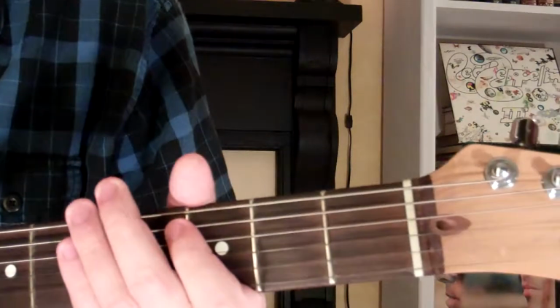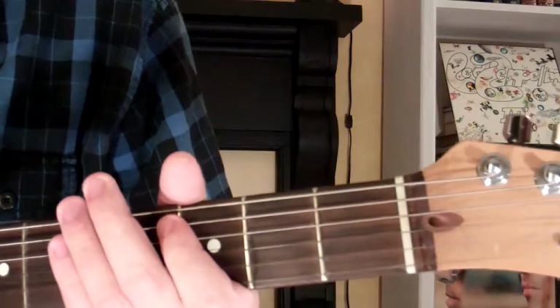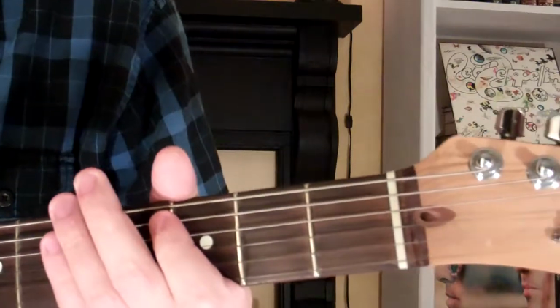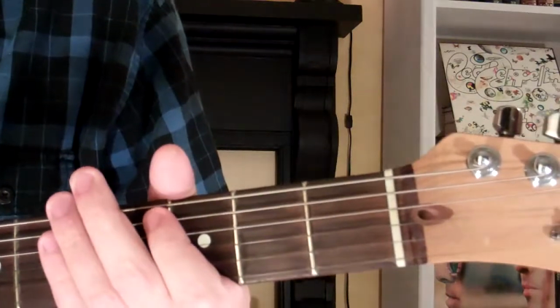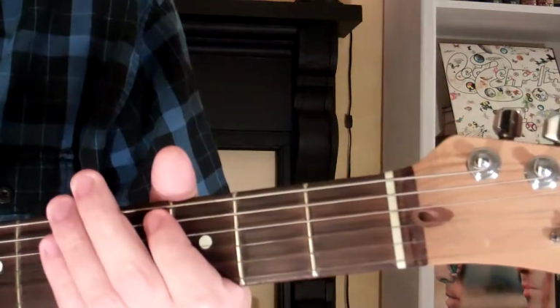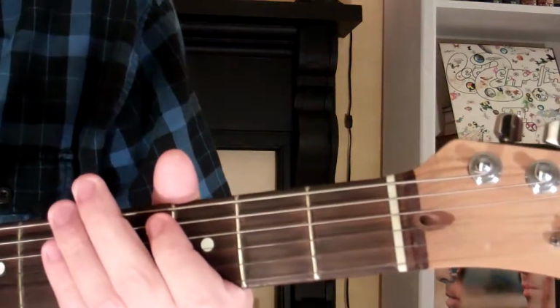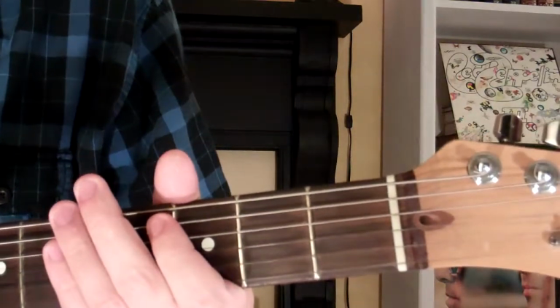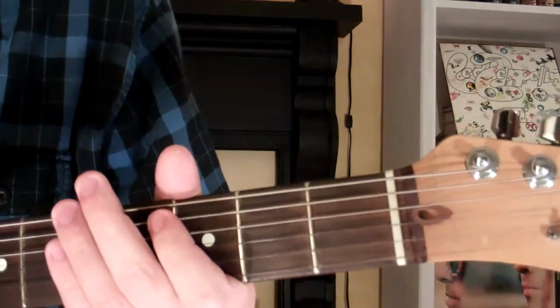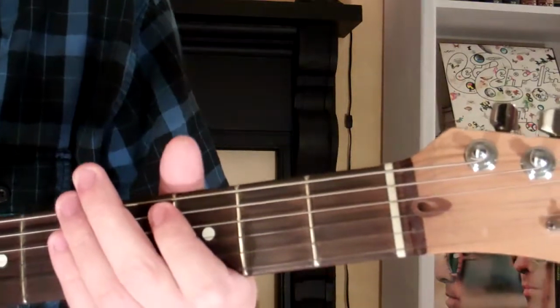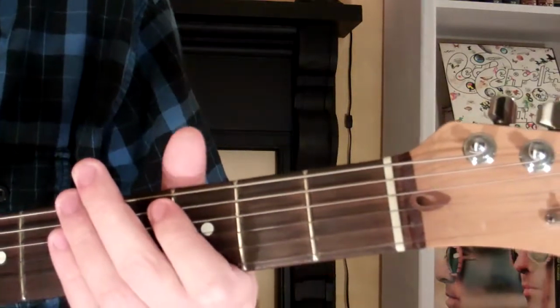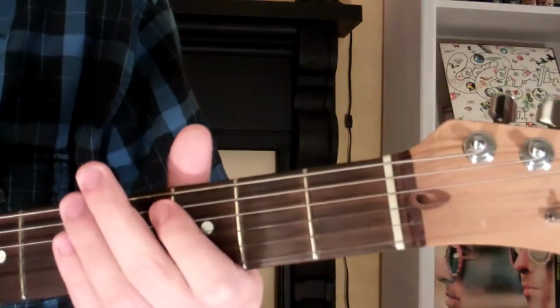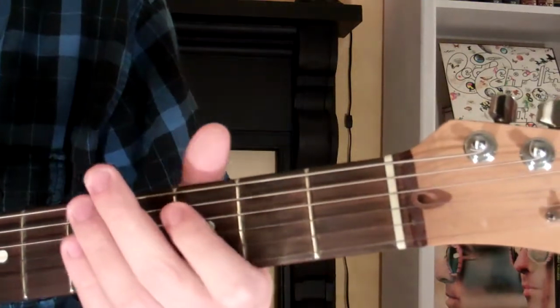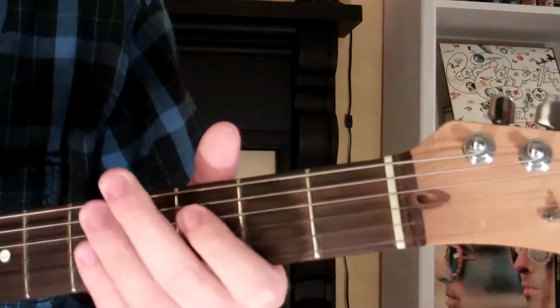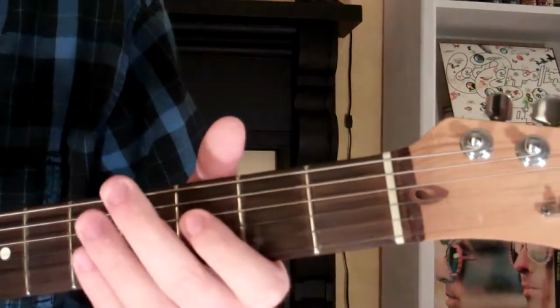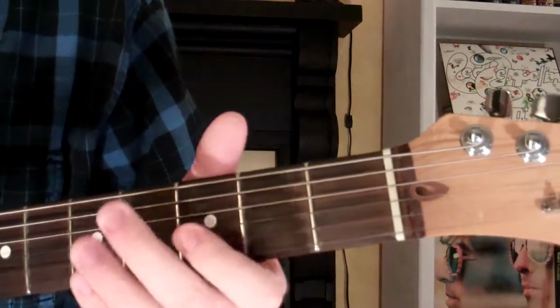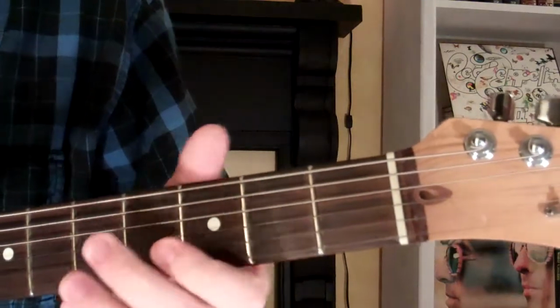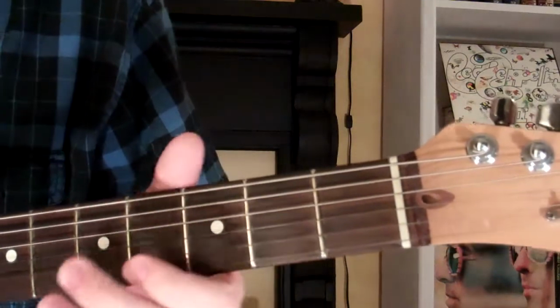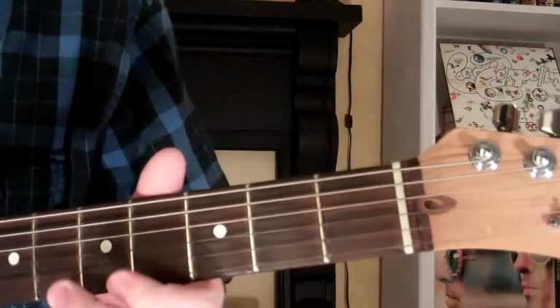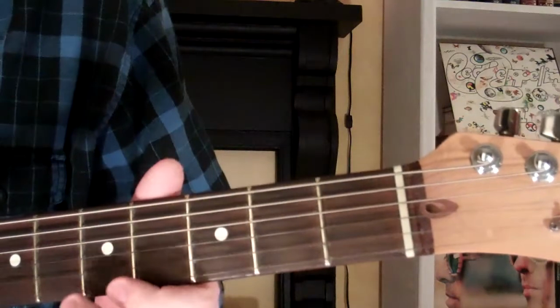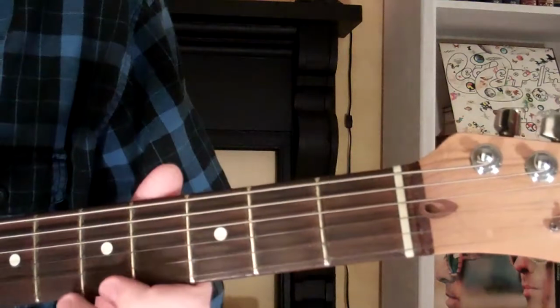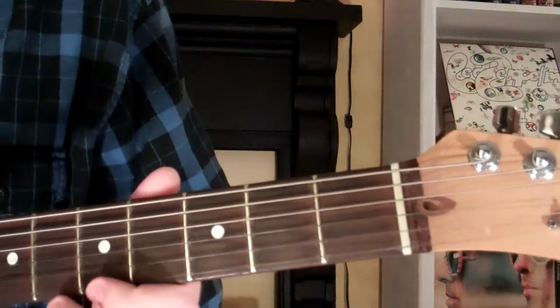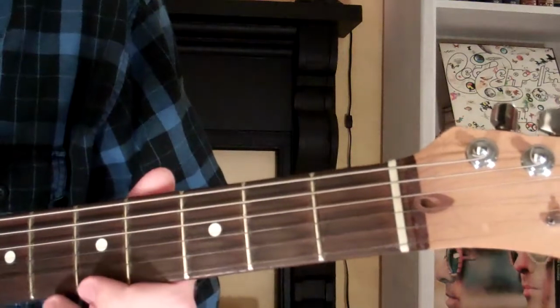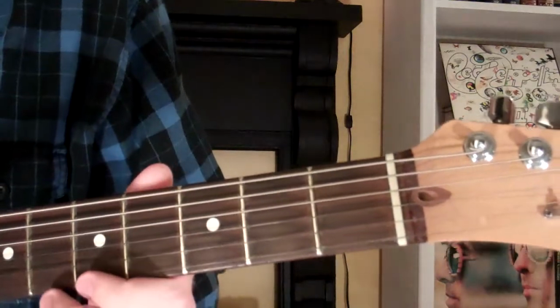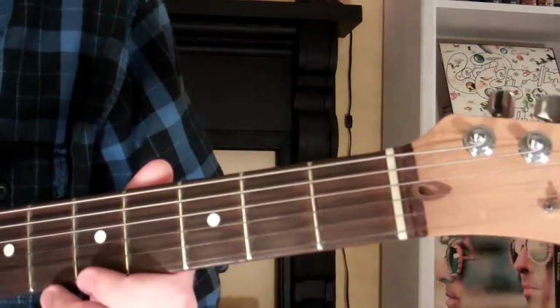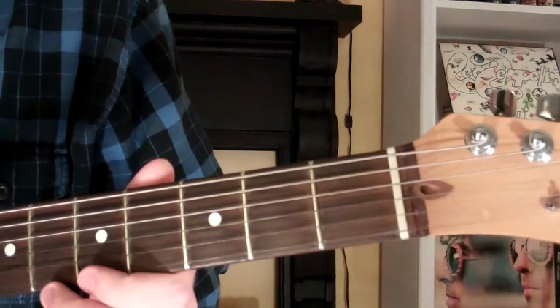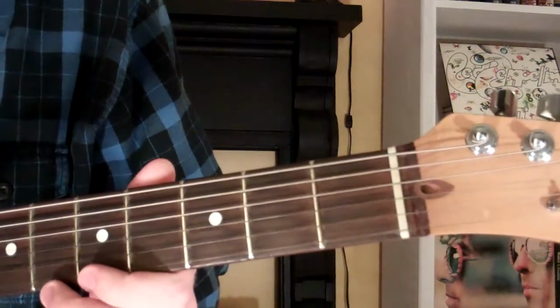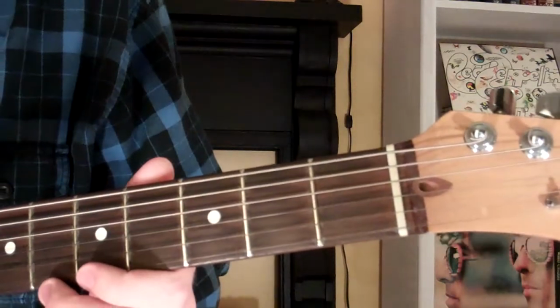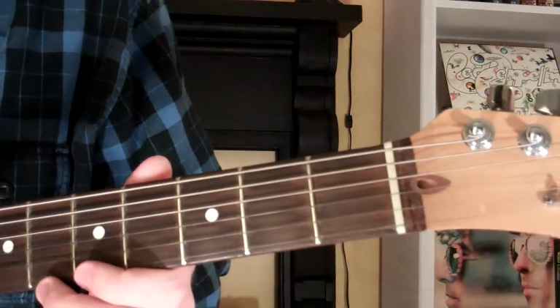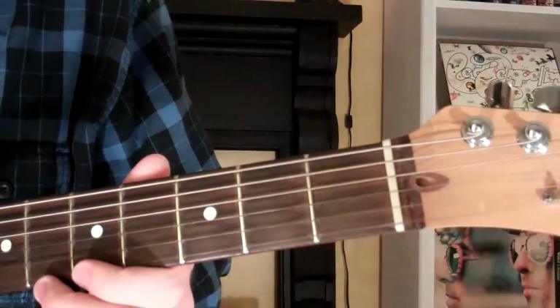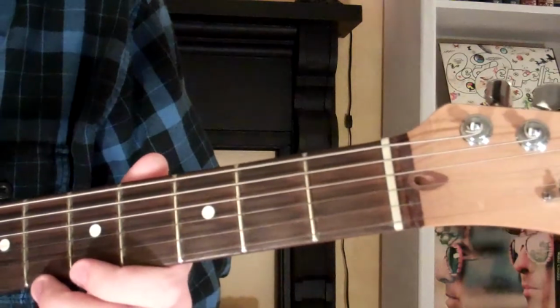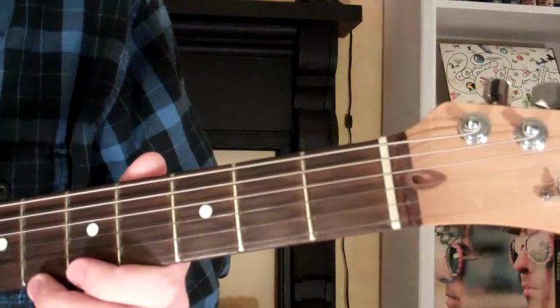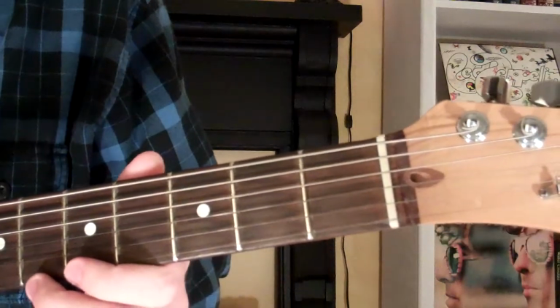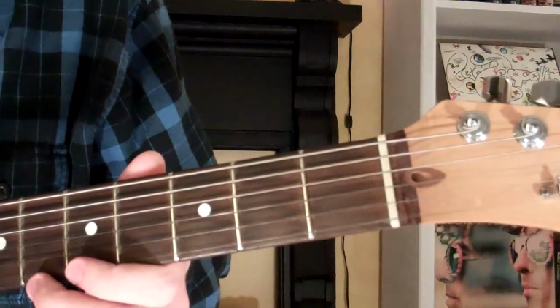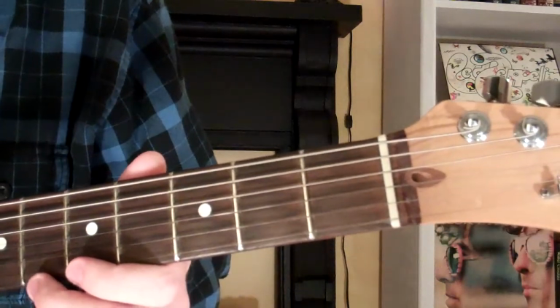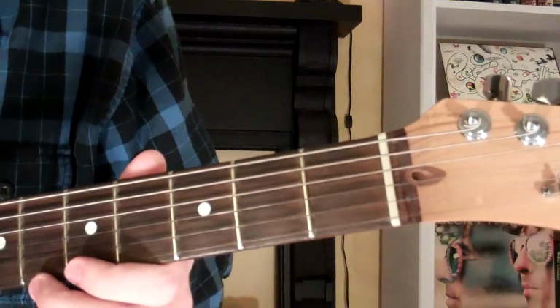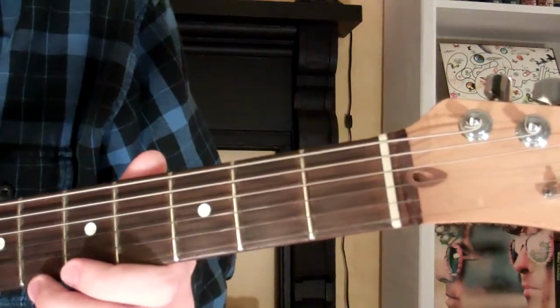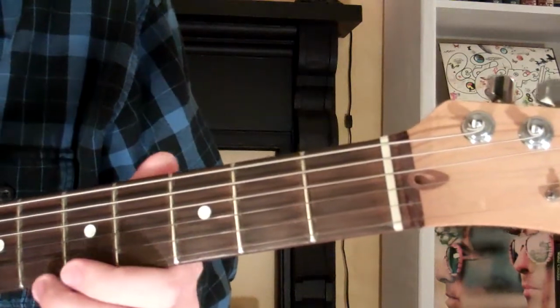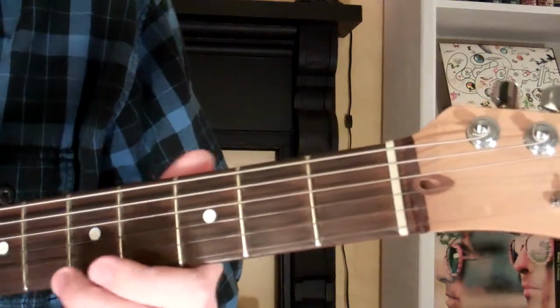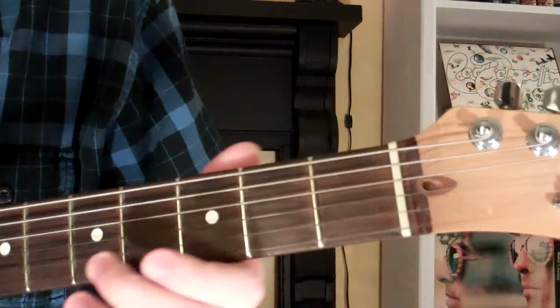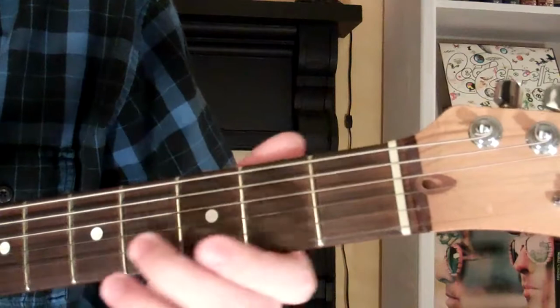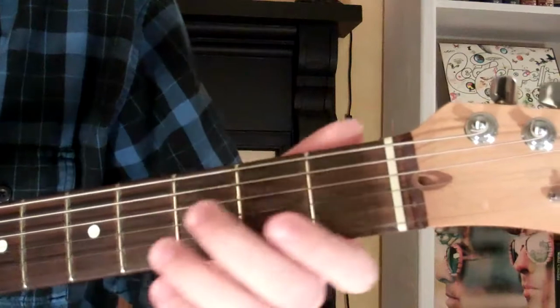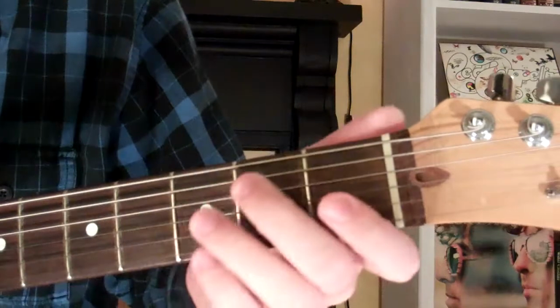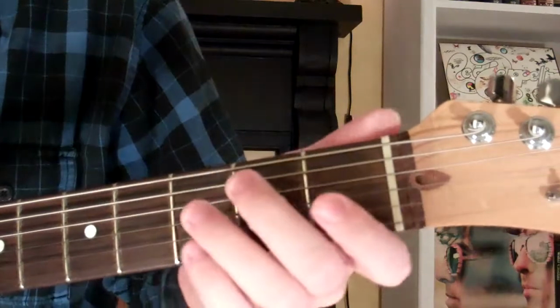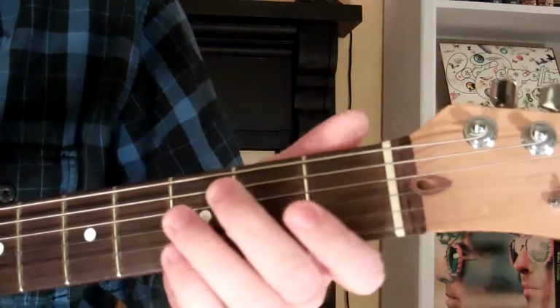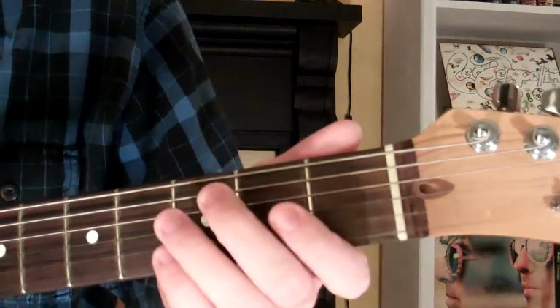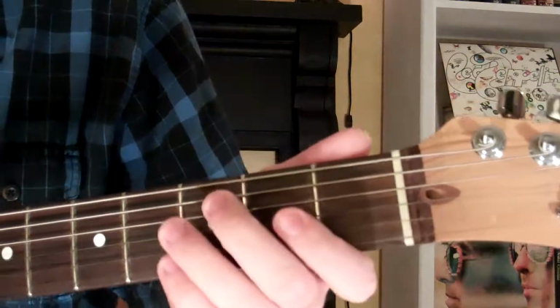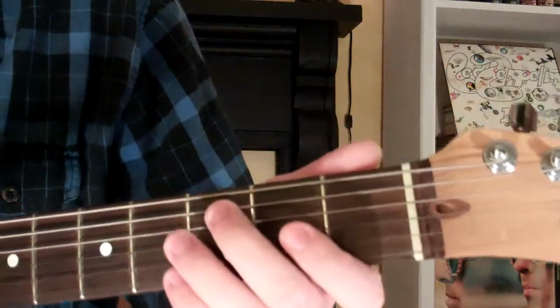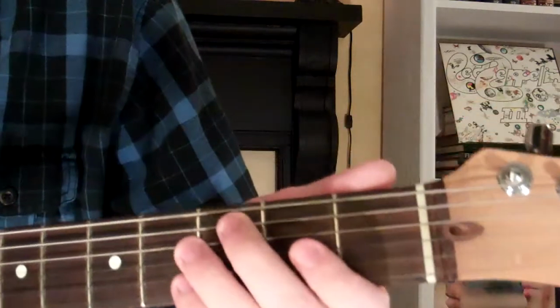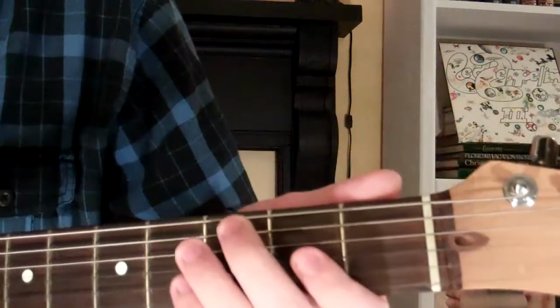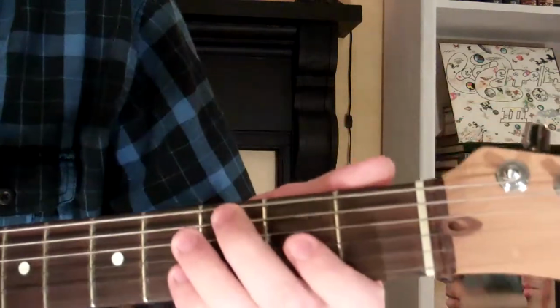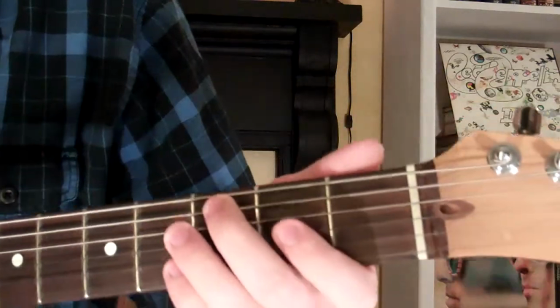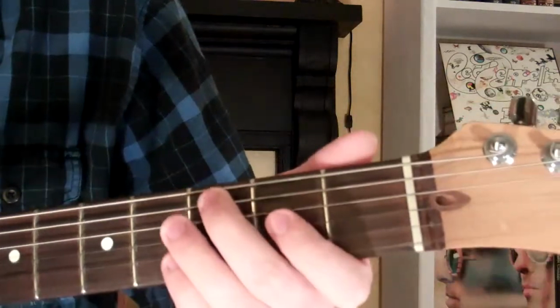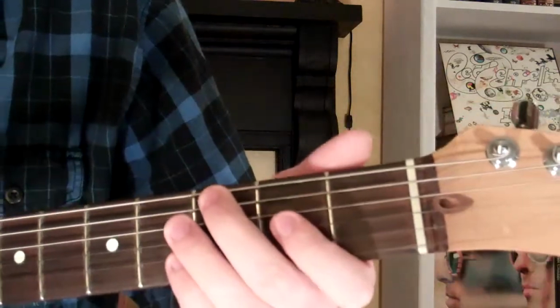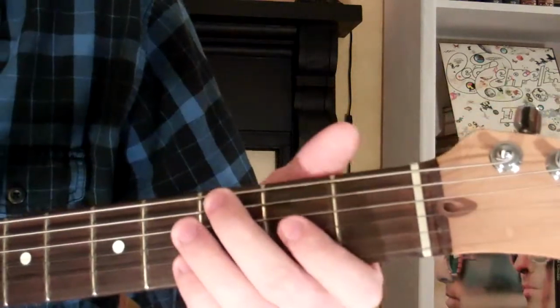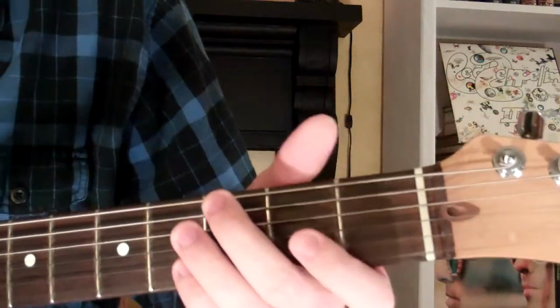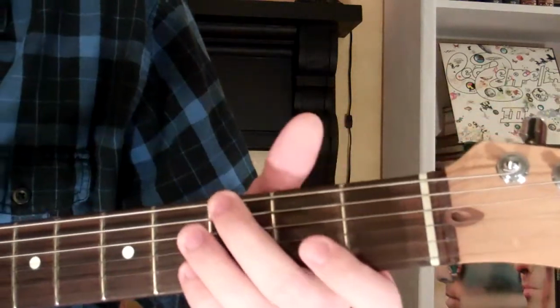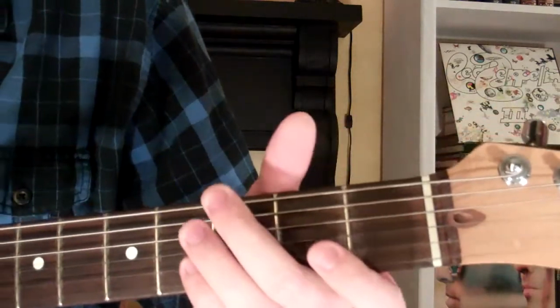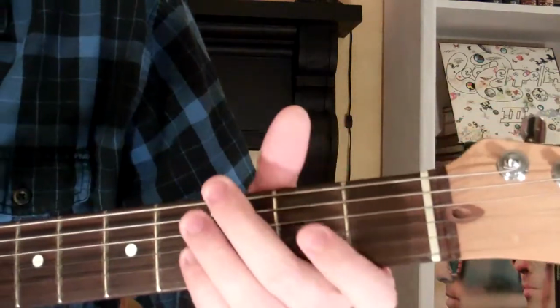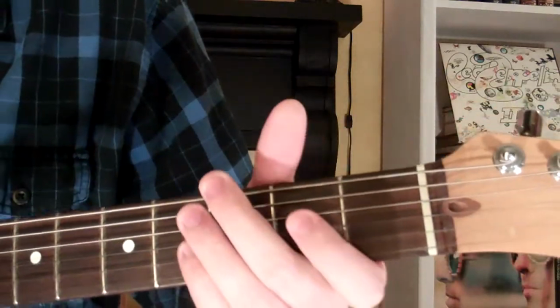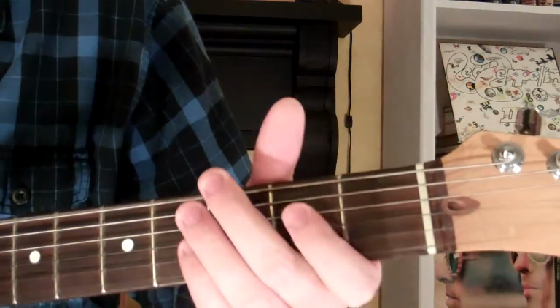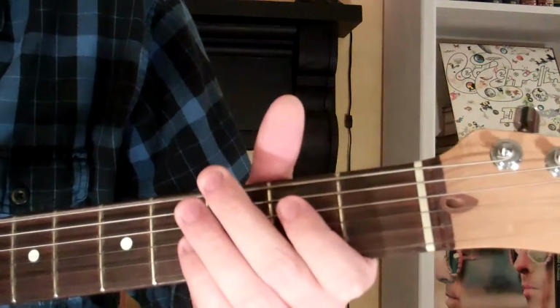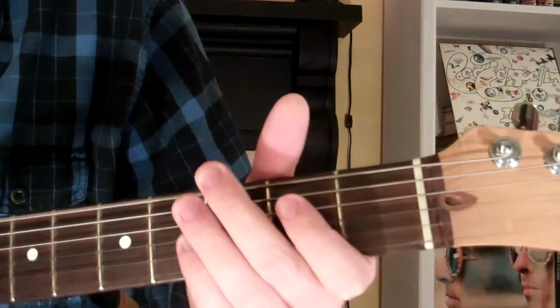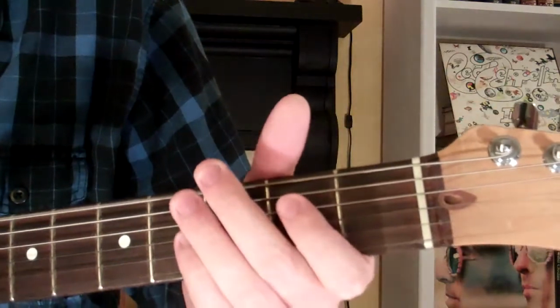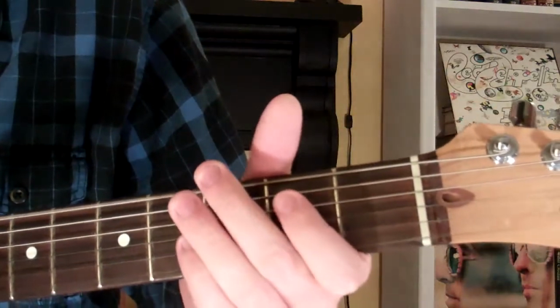Here's how you play the E minor pentatonic scale on the guitar. It looks and sounds like this.